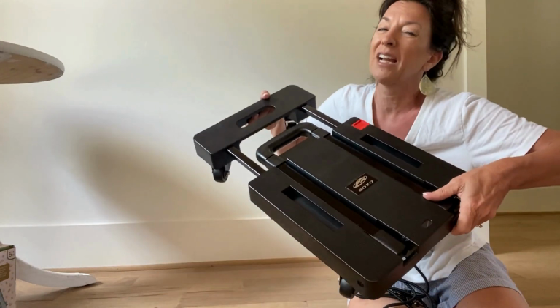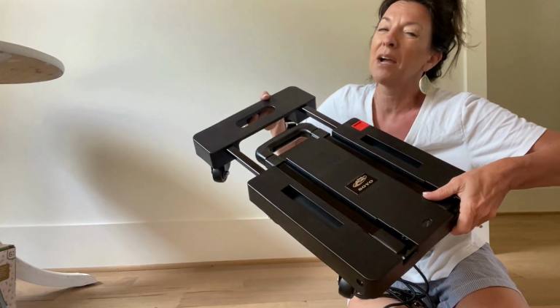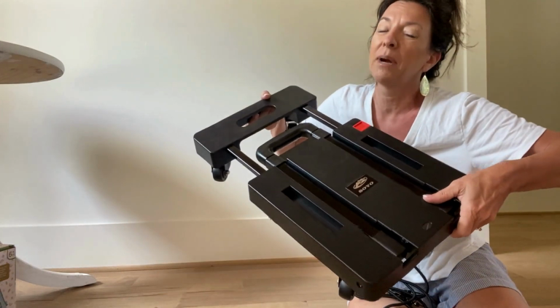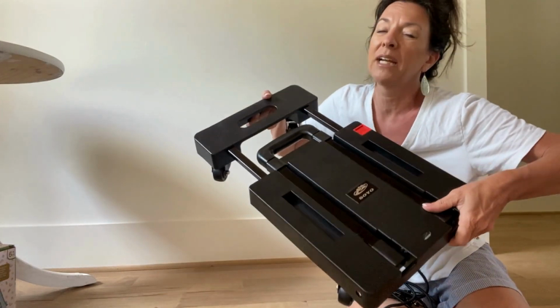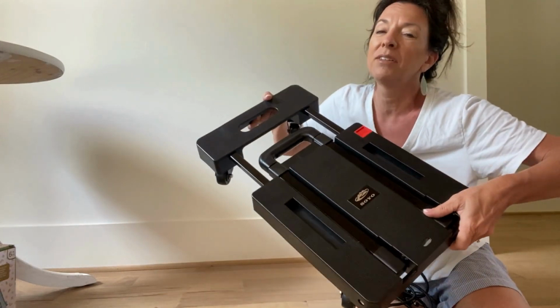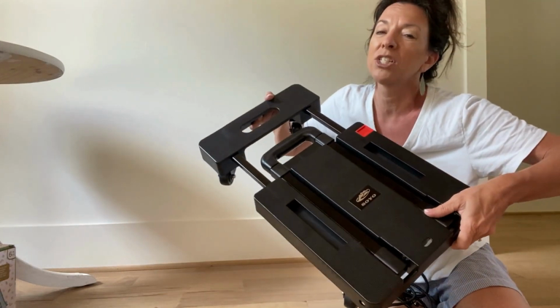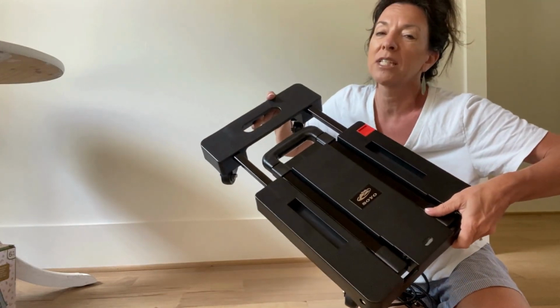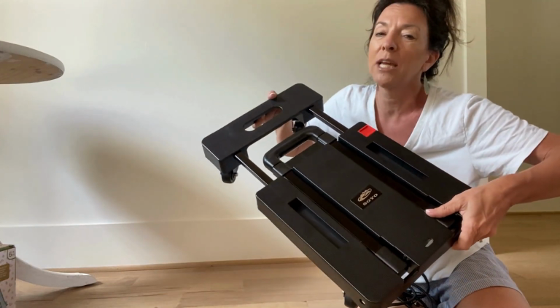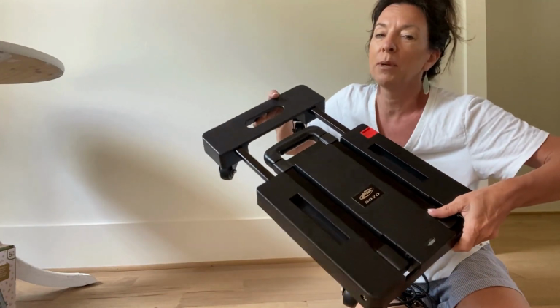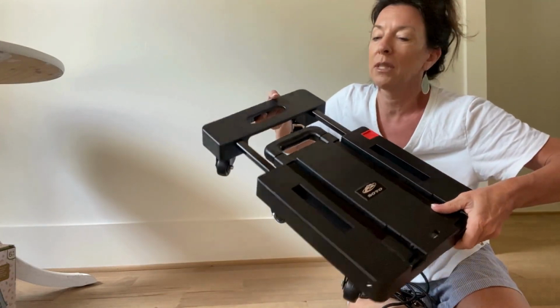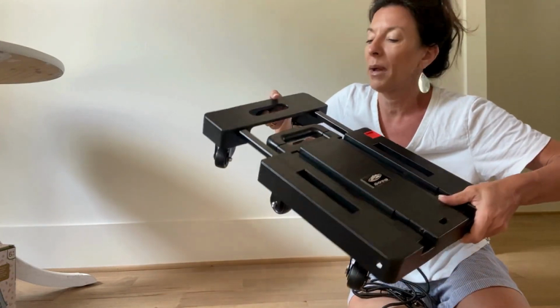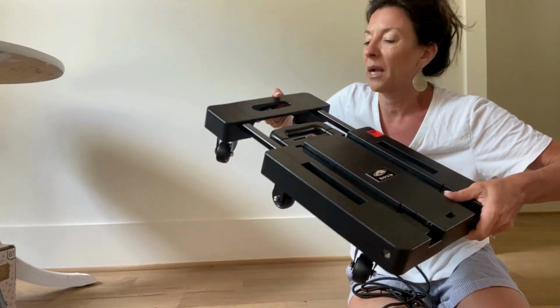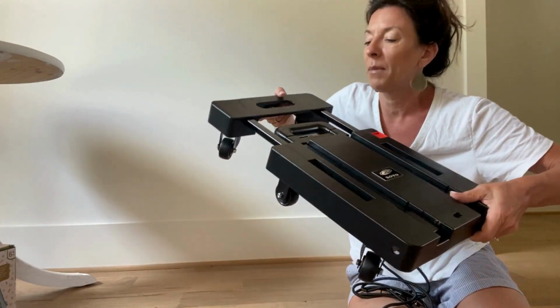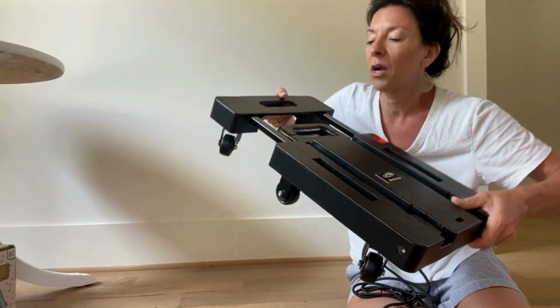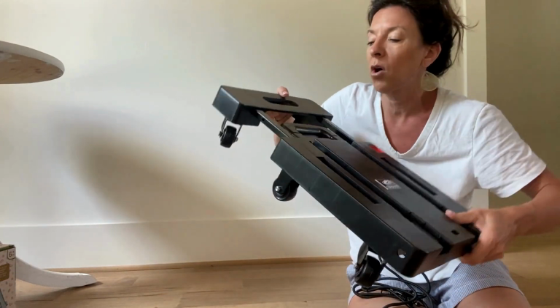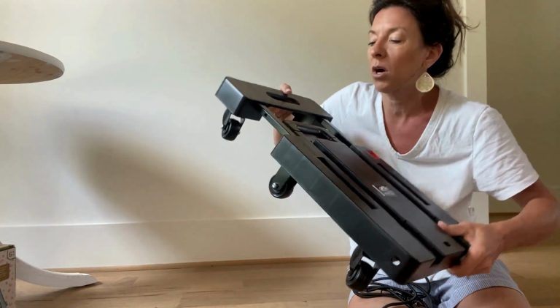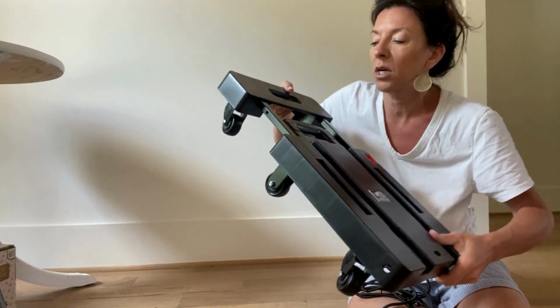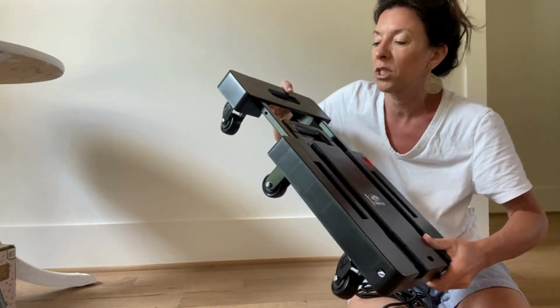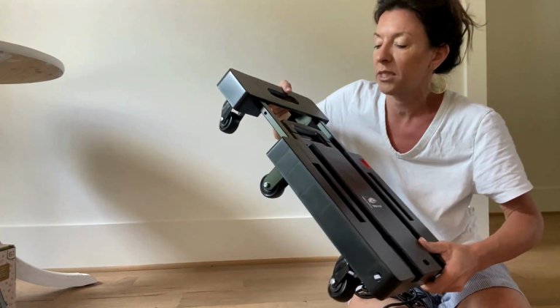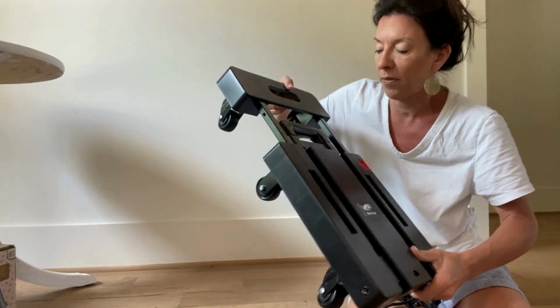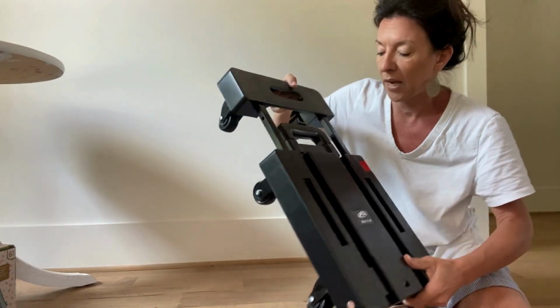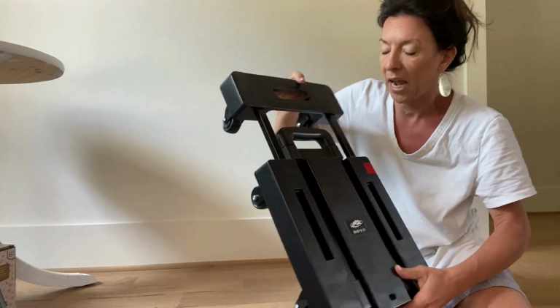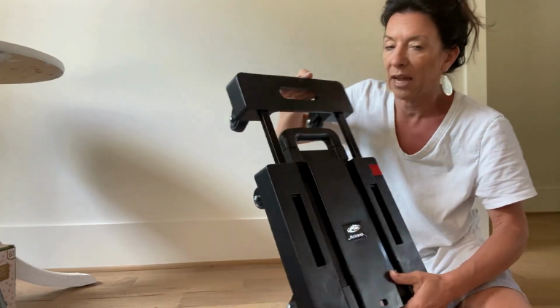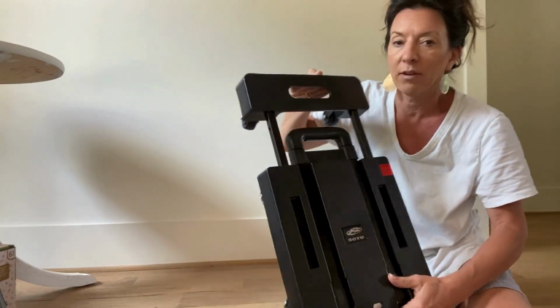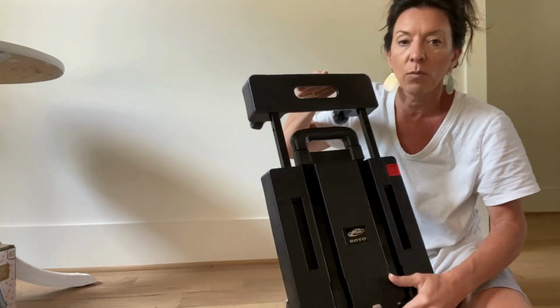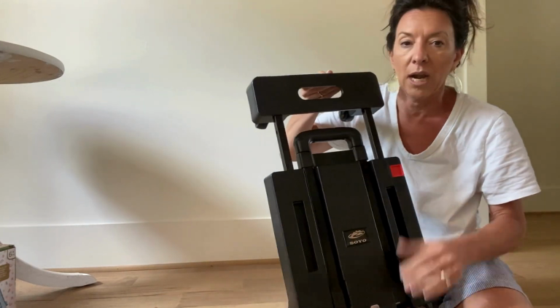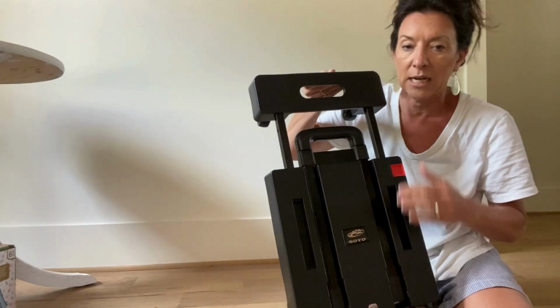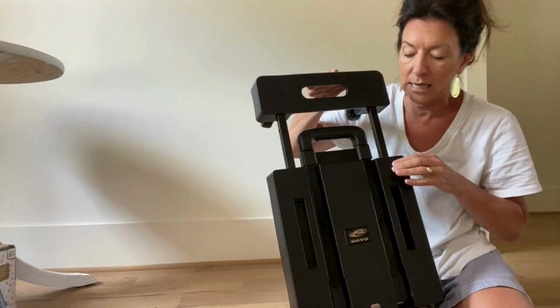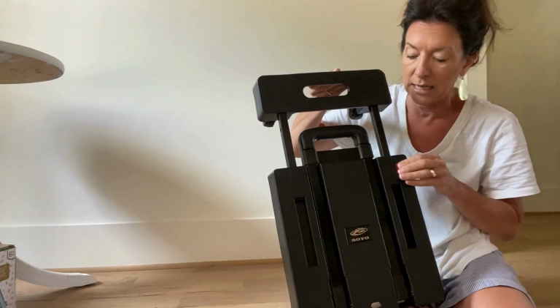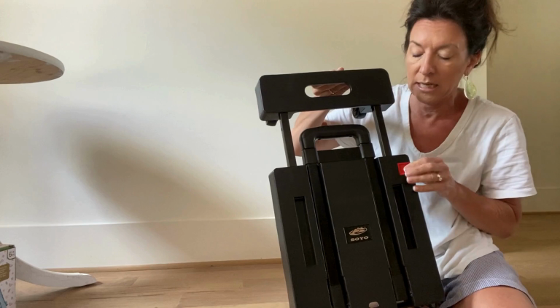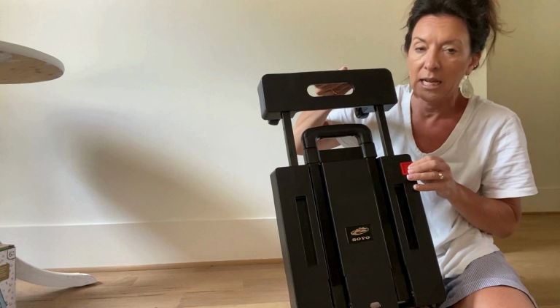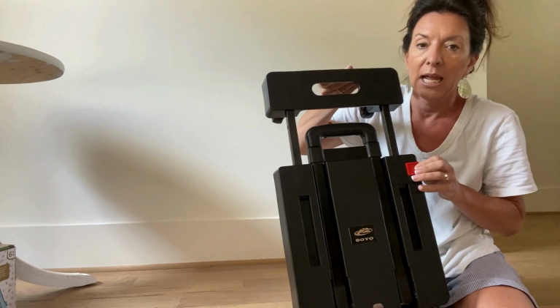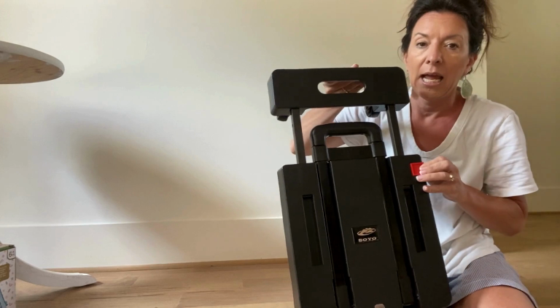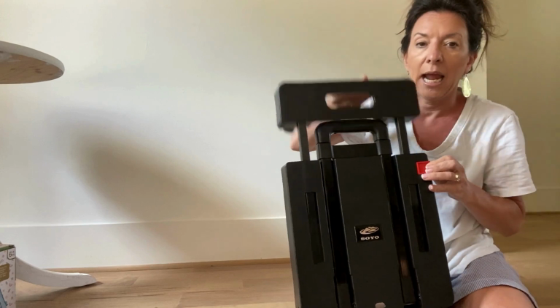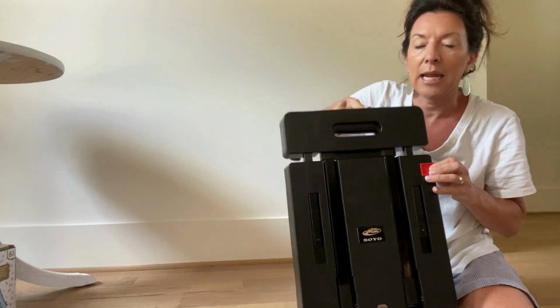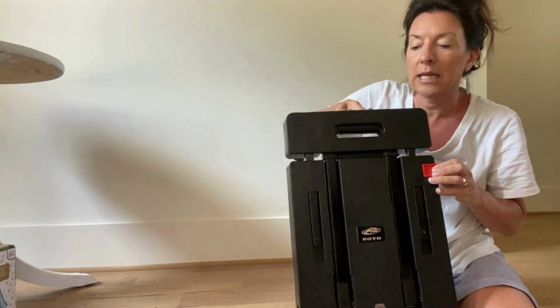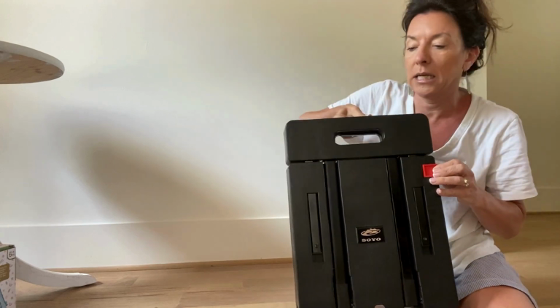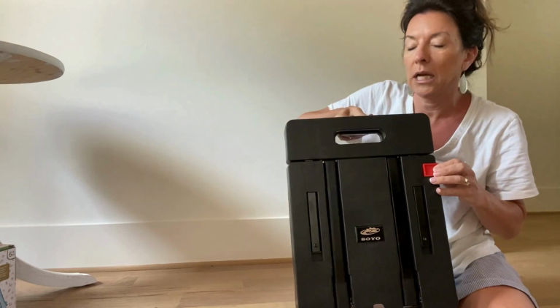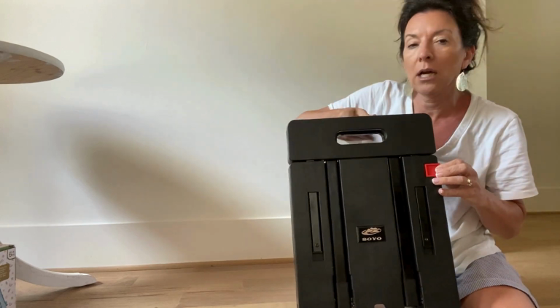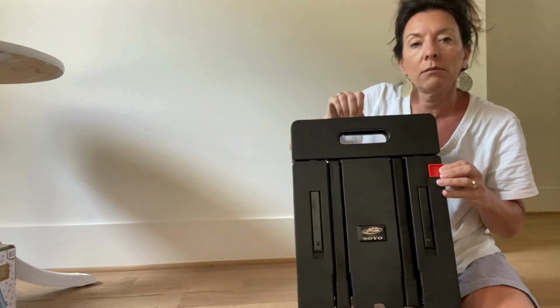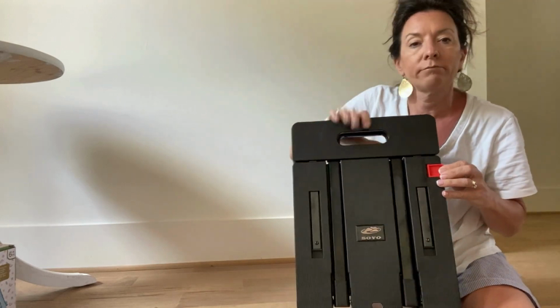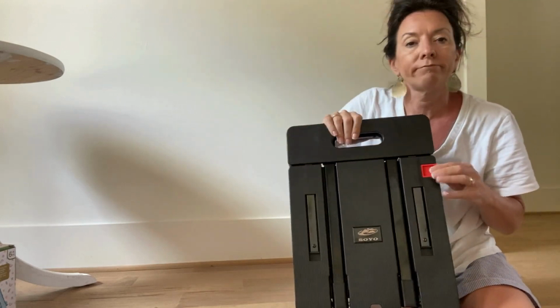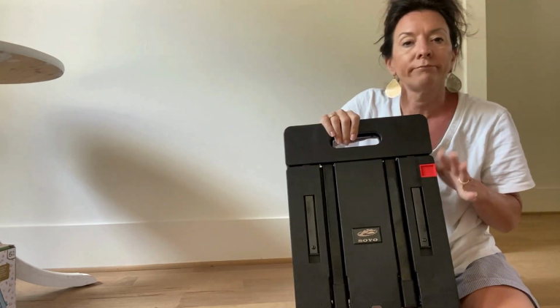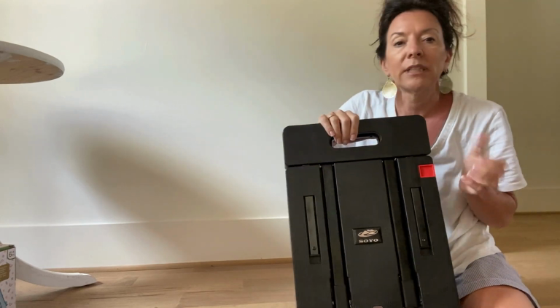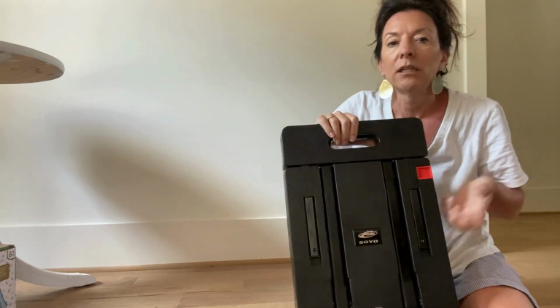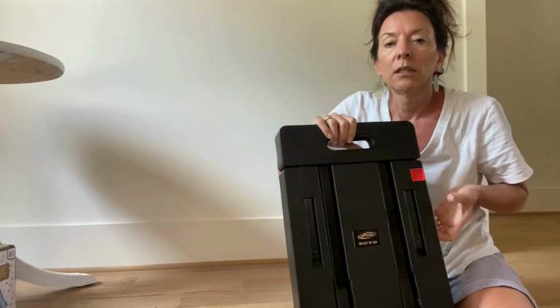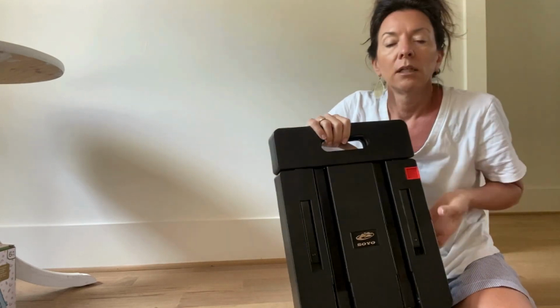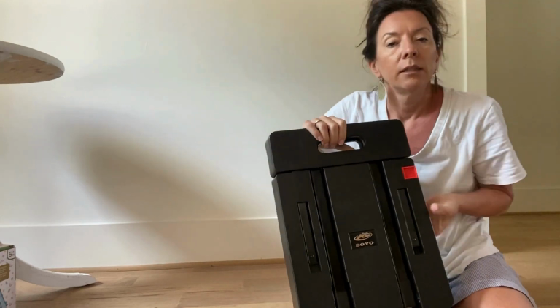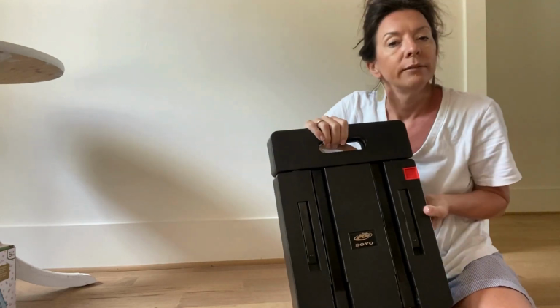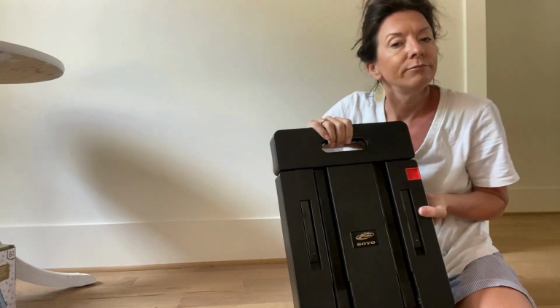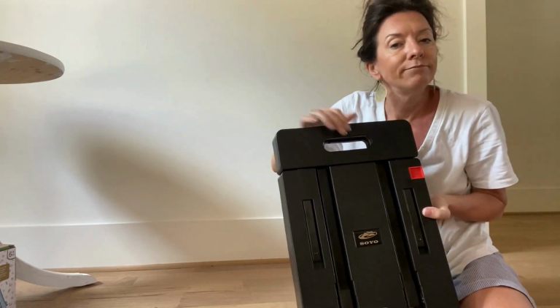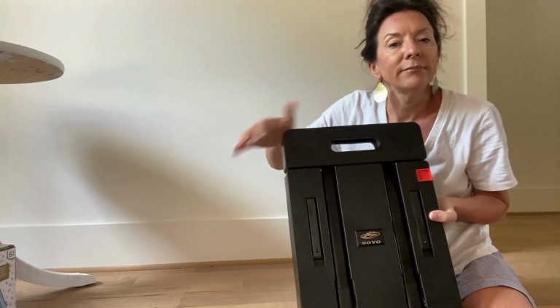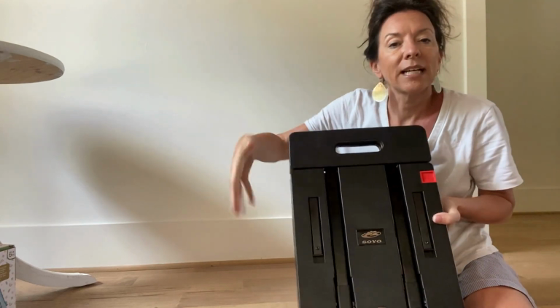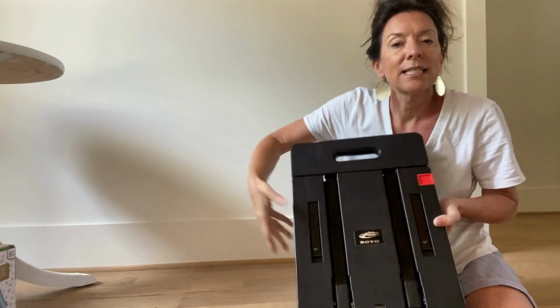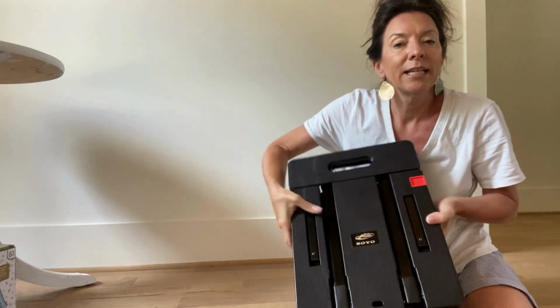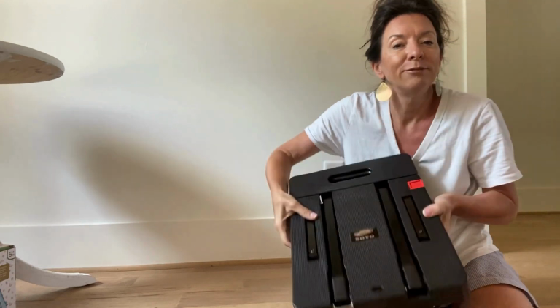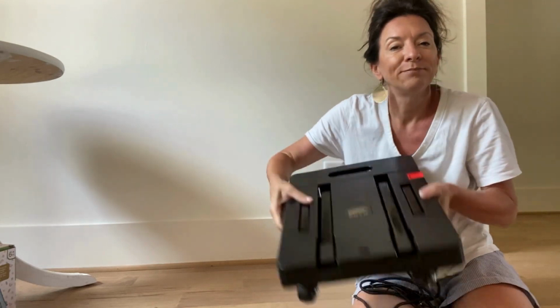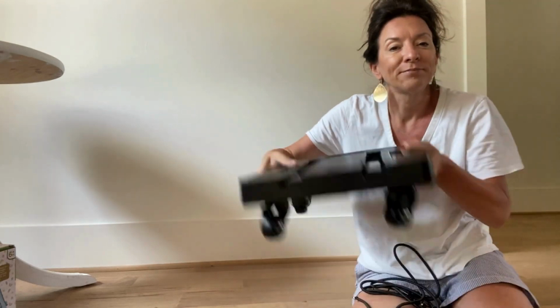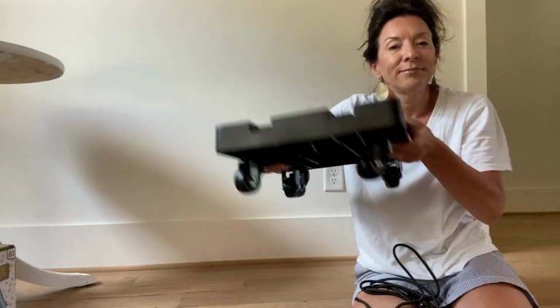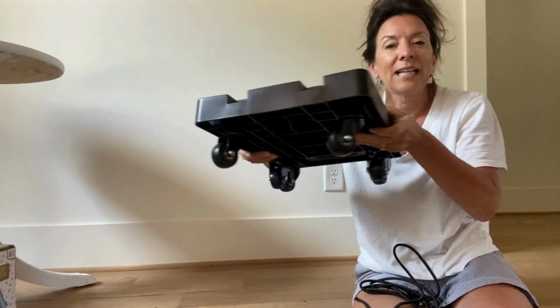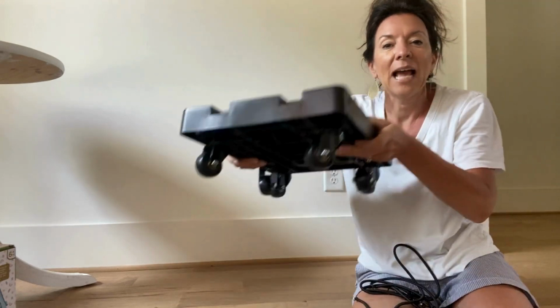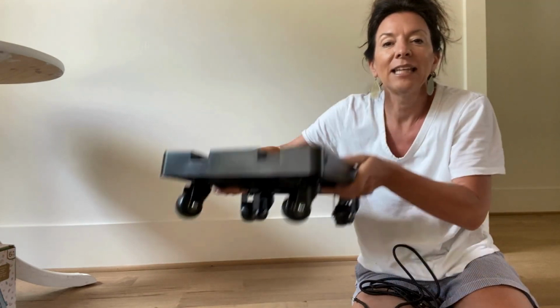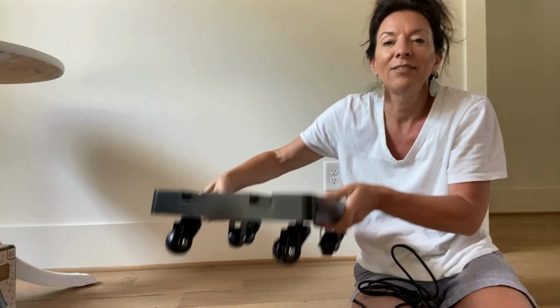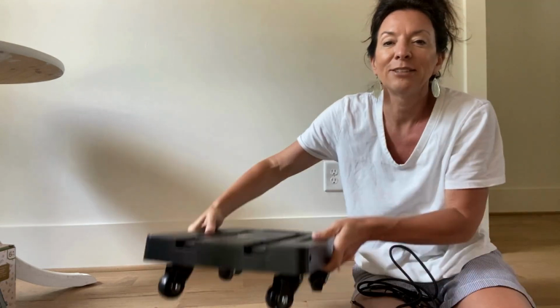I feel like I might even just keep it in the back of my car, just so that I have it when I need it. I love it.